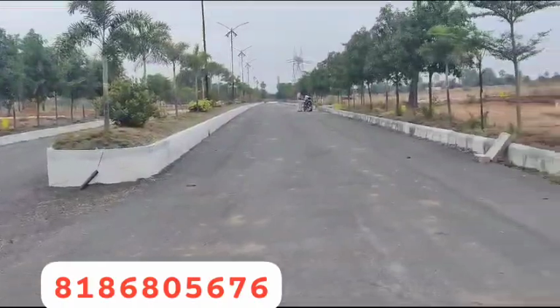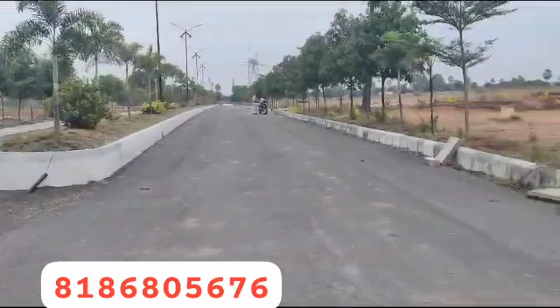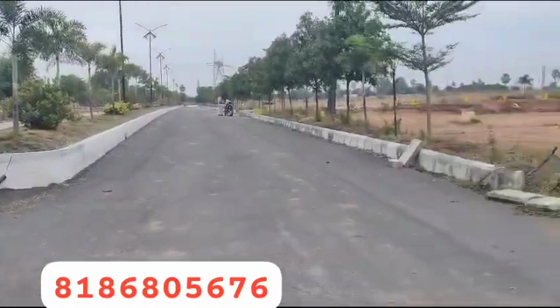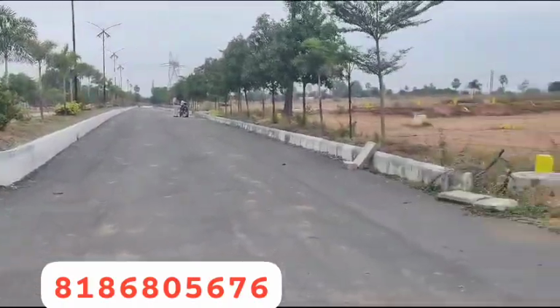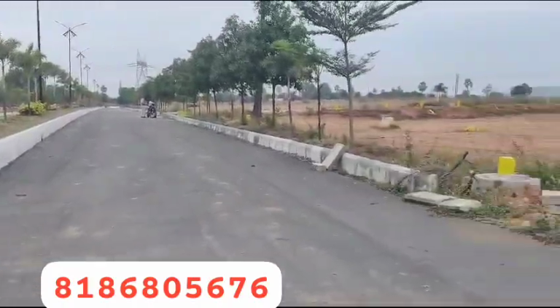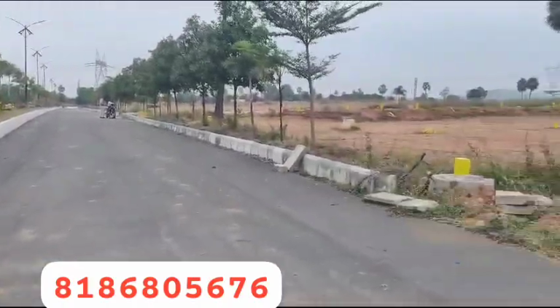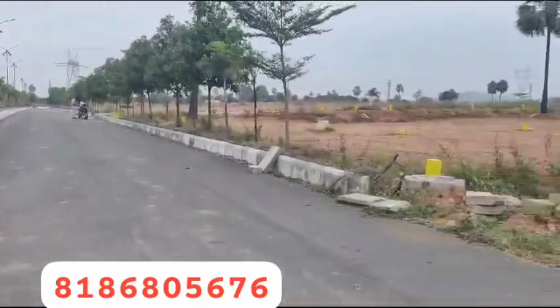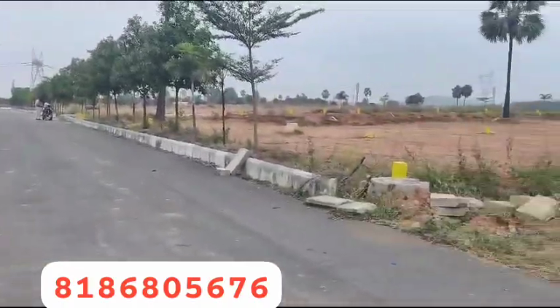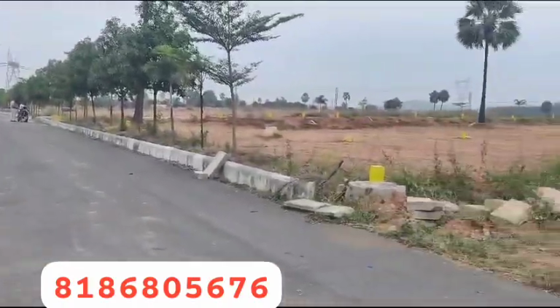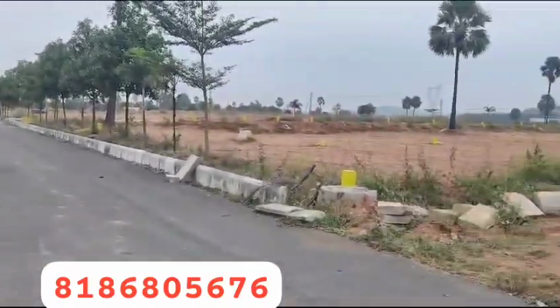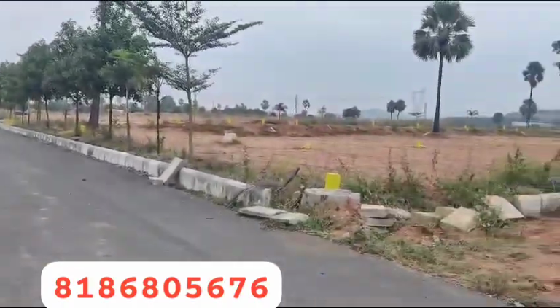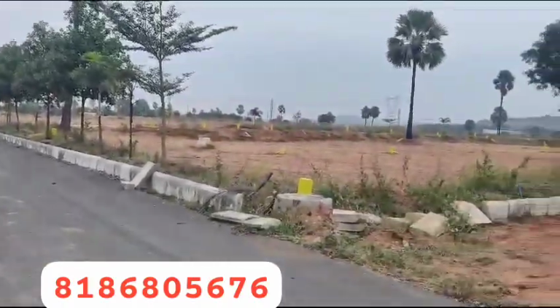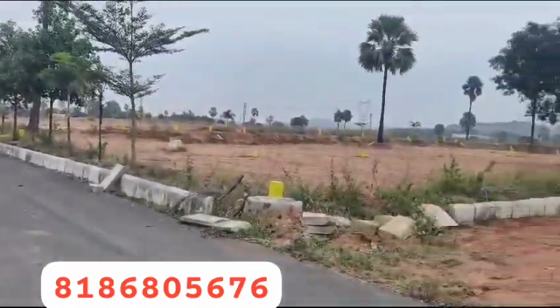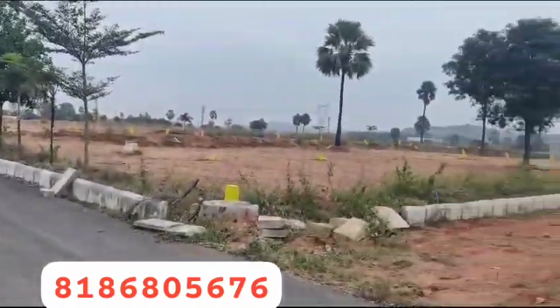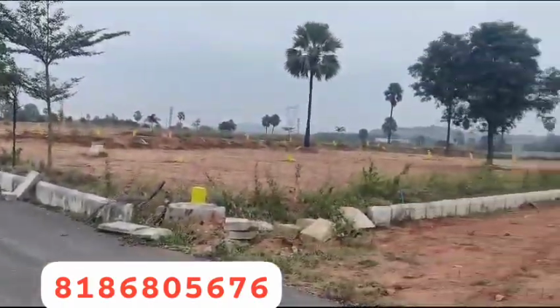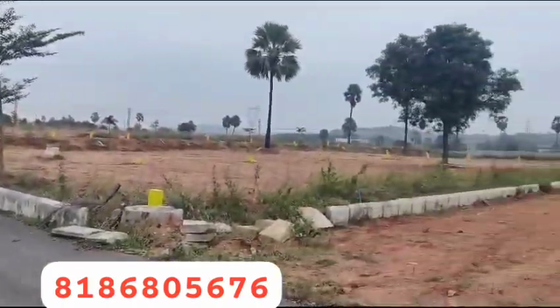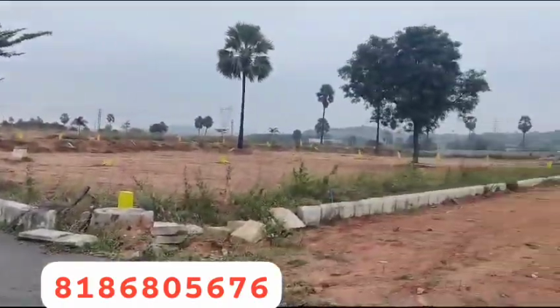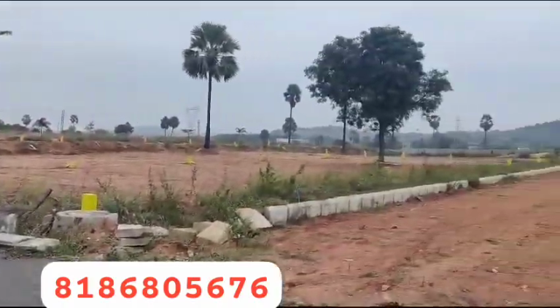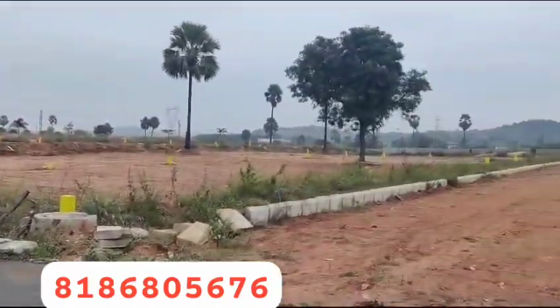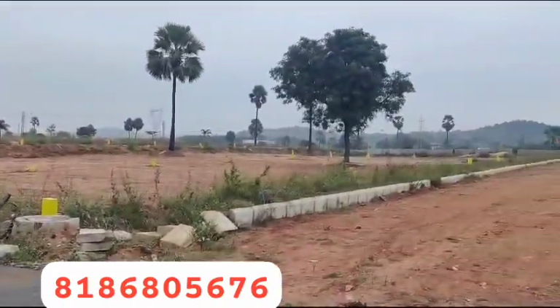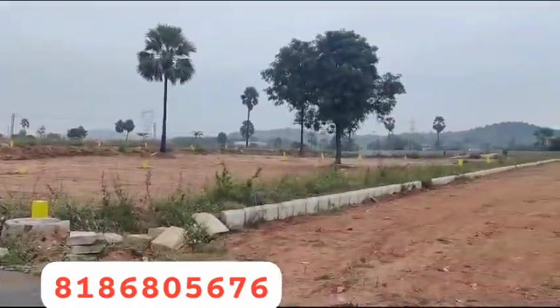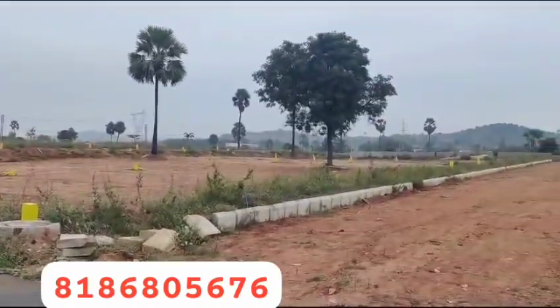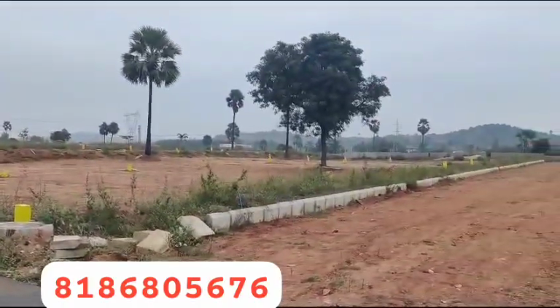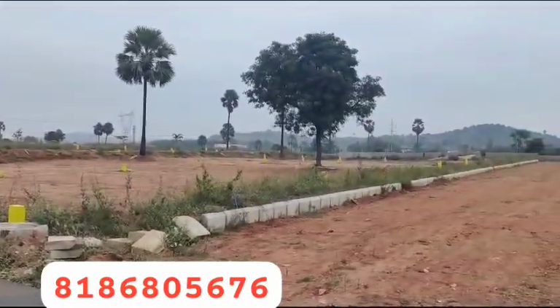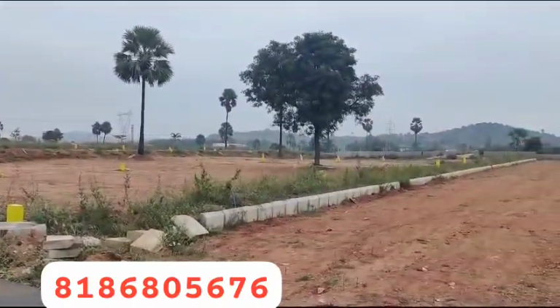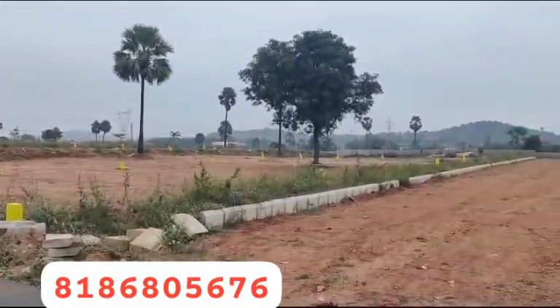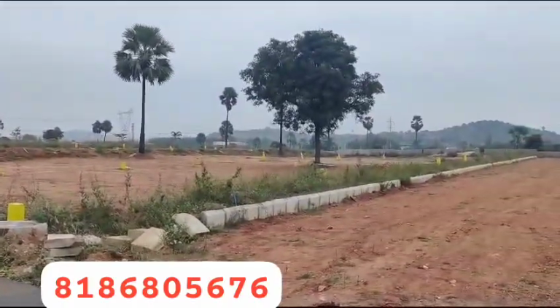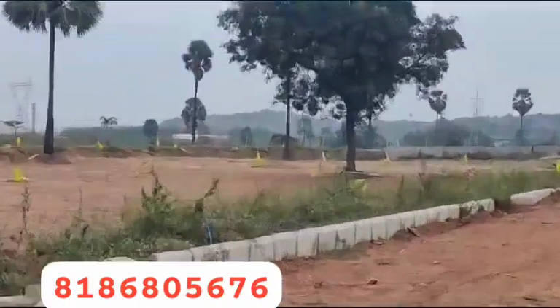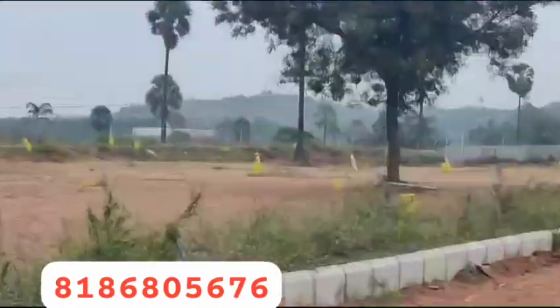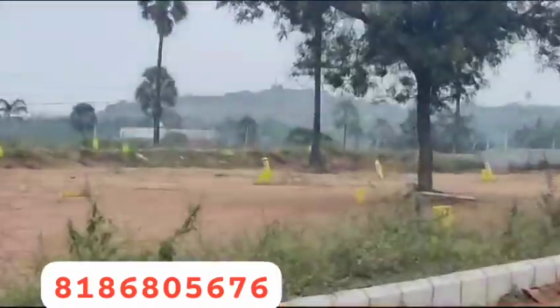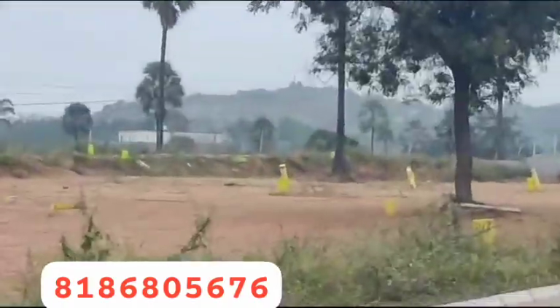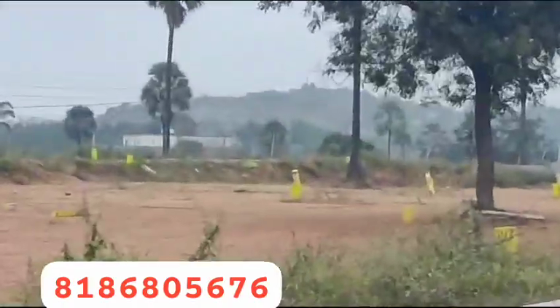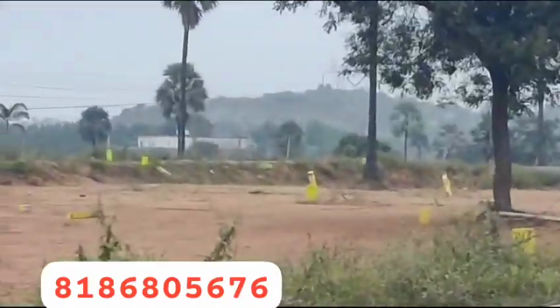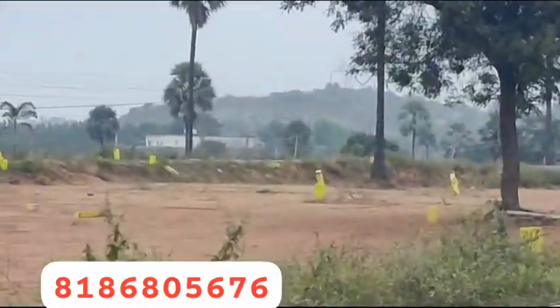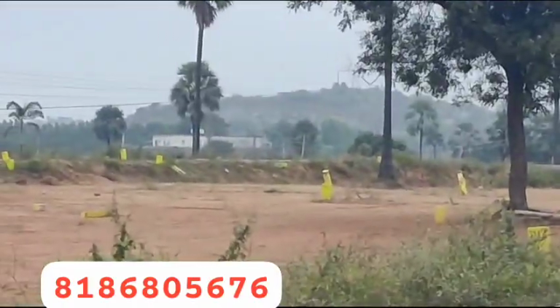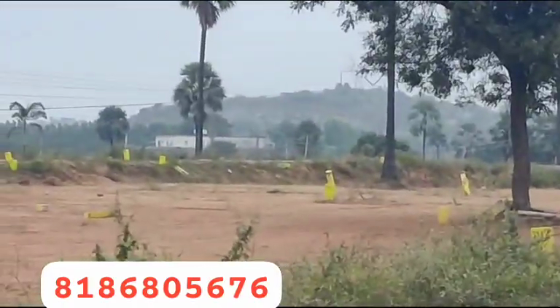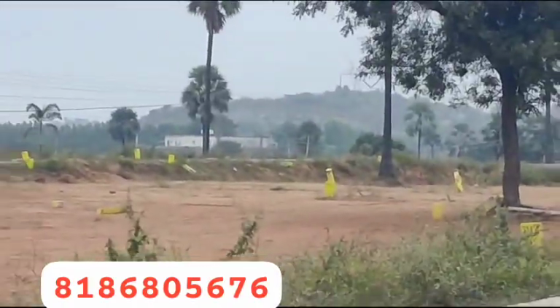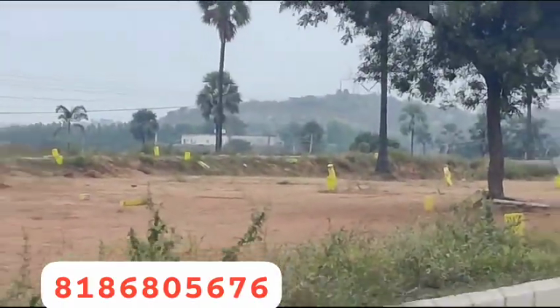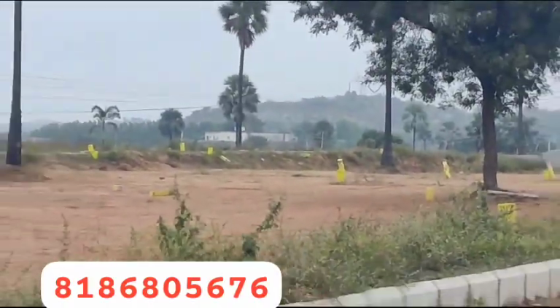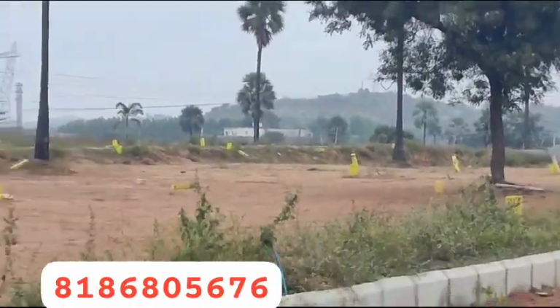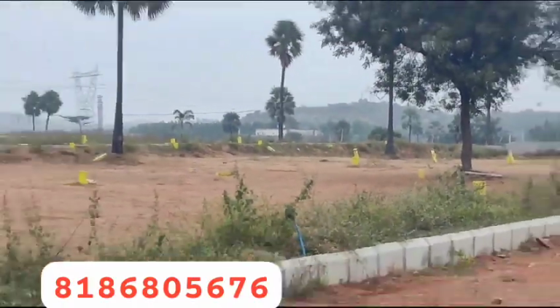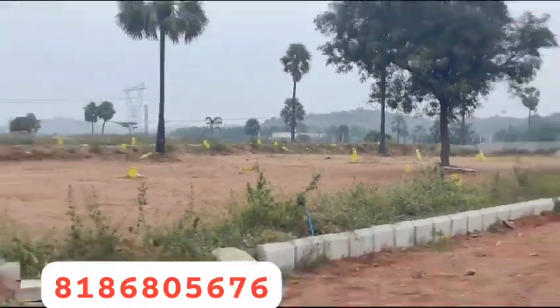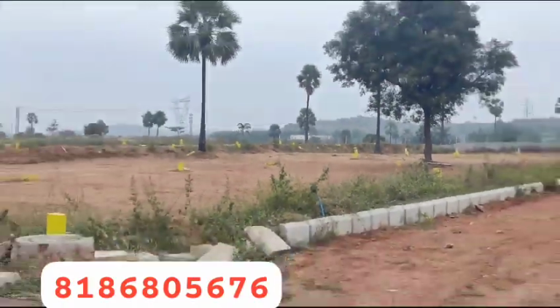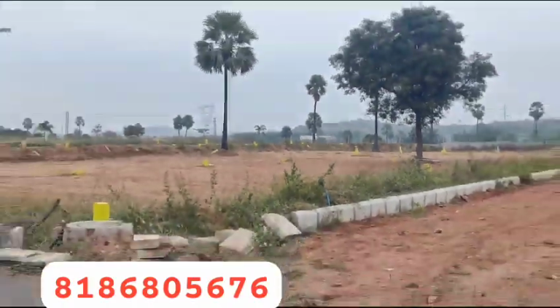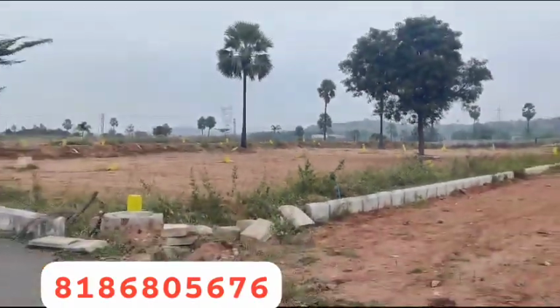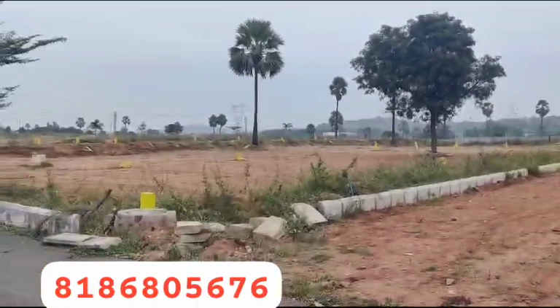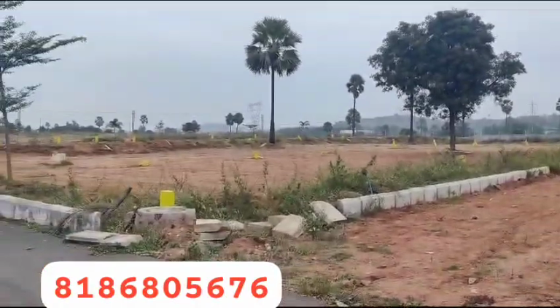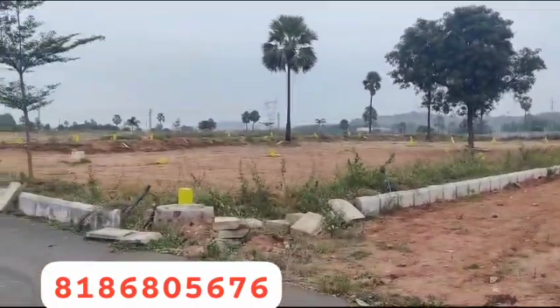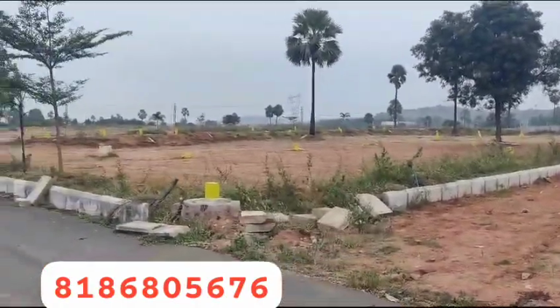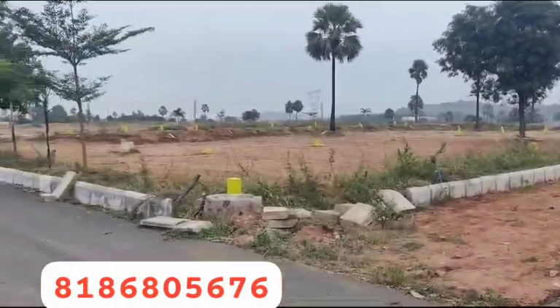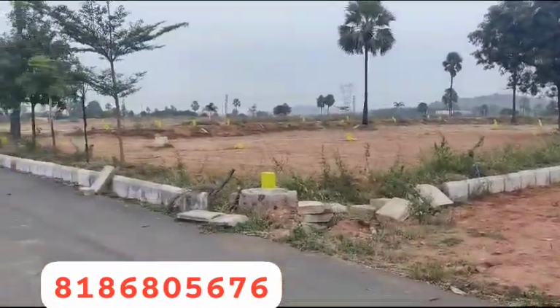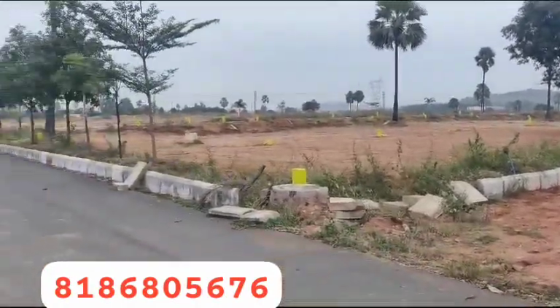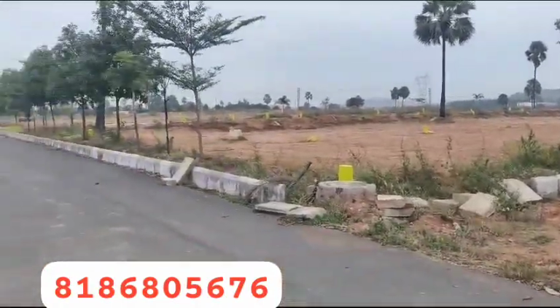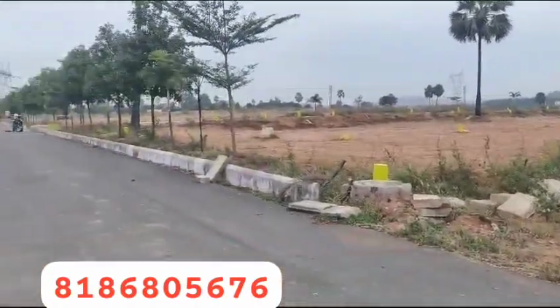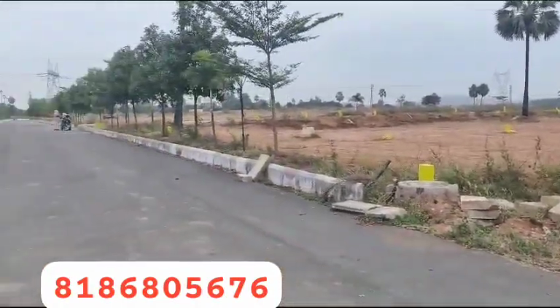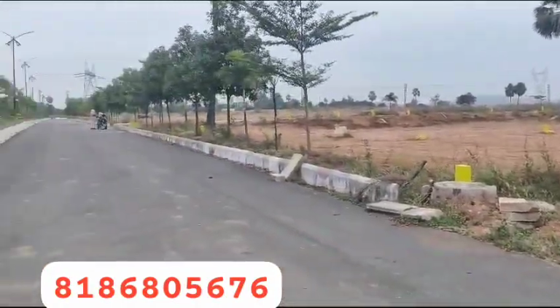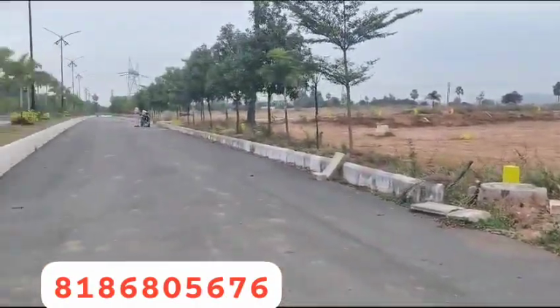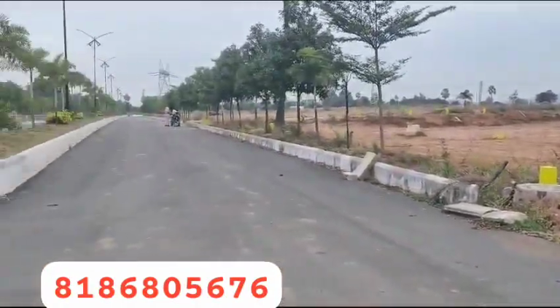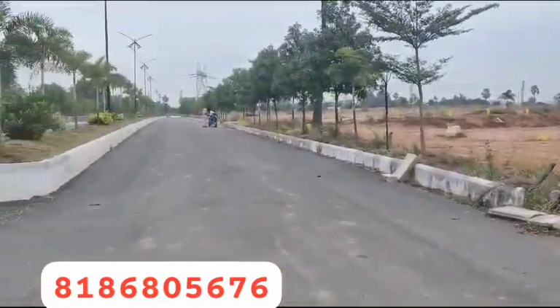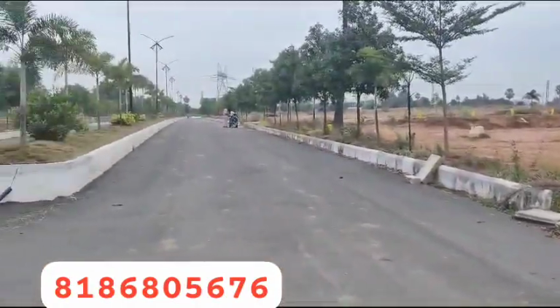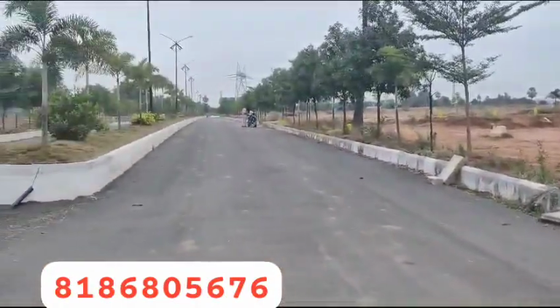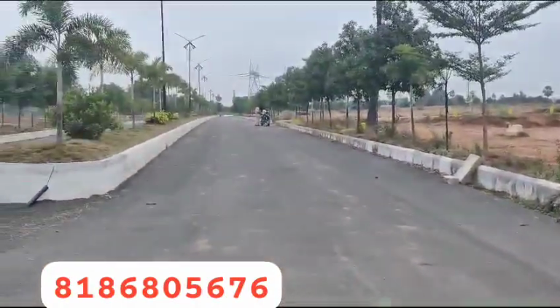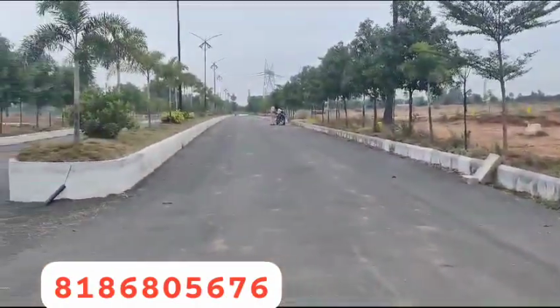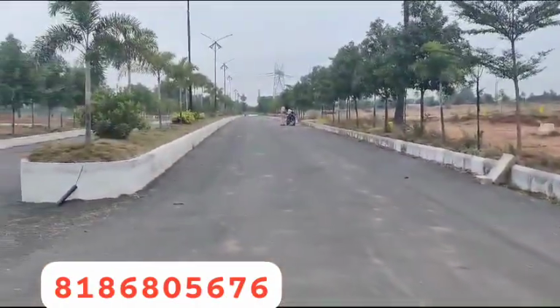For more details contact 8186805676. This is a building in the region where apartment construction is done with villas. More details are available. Thank you.